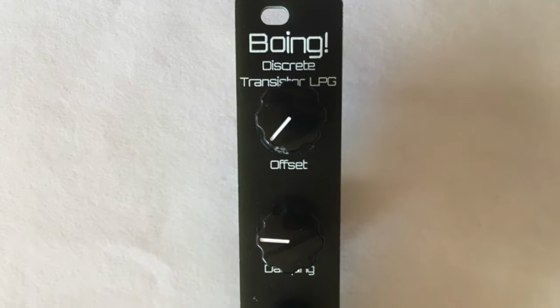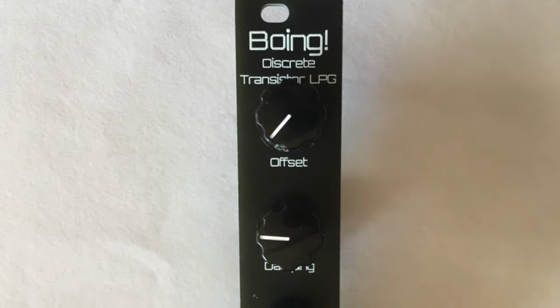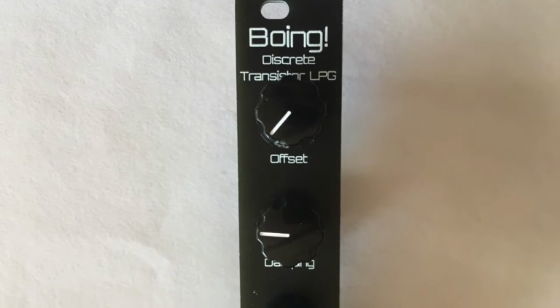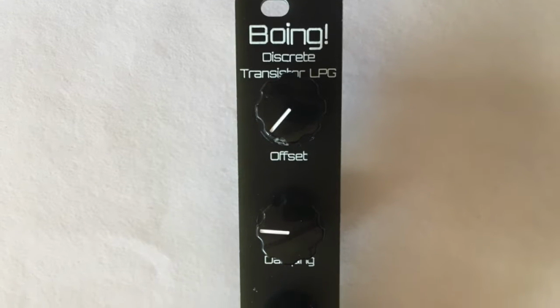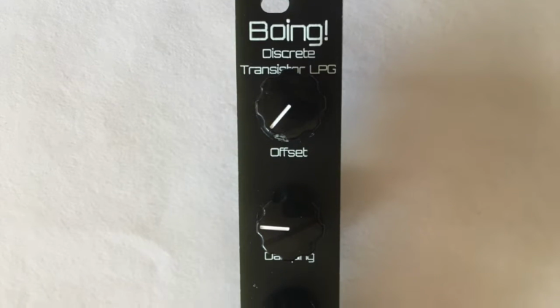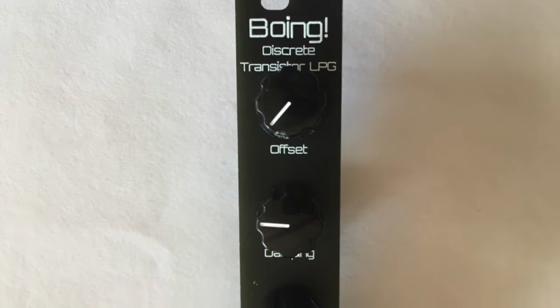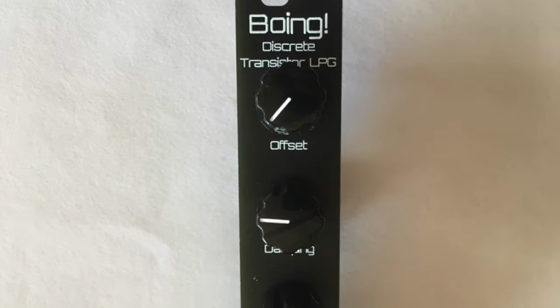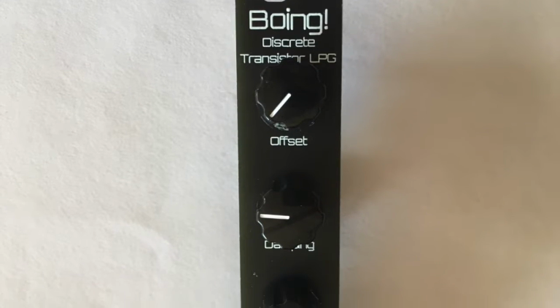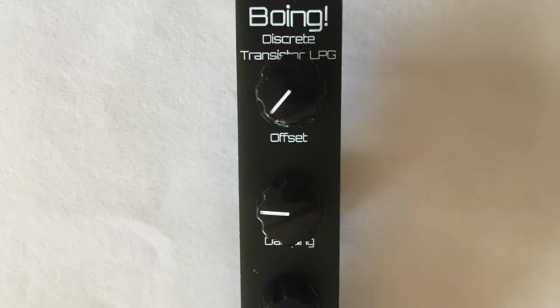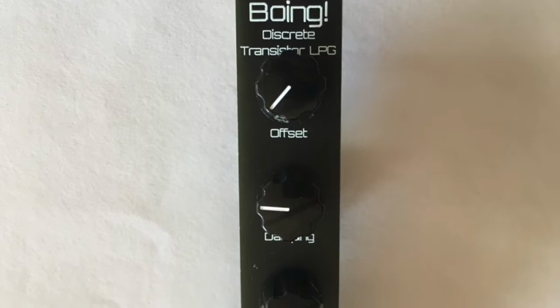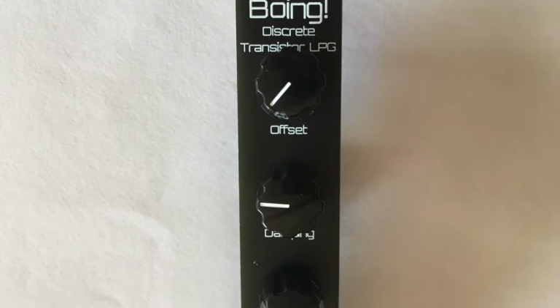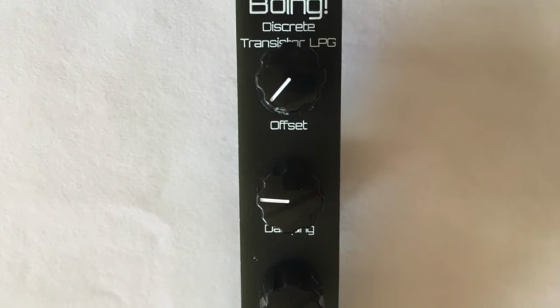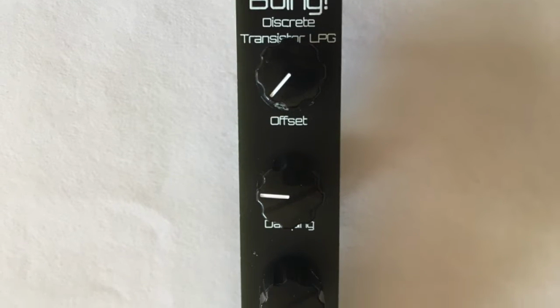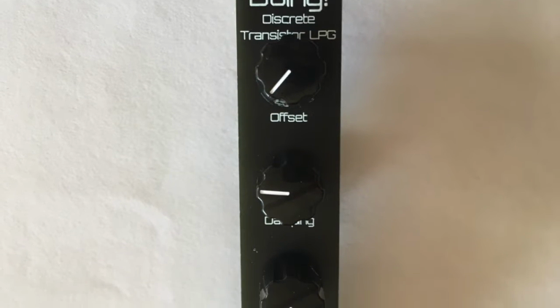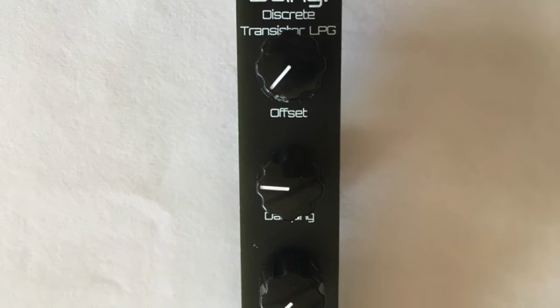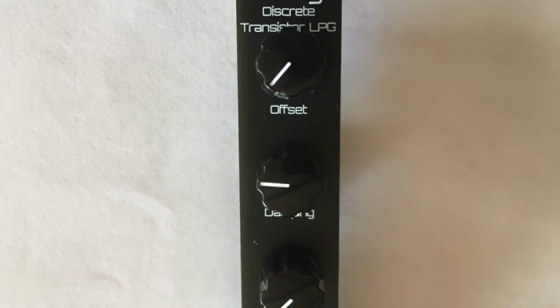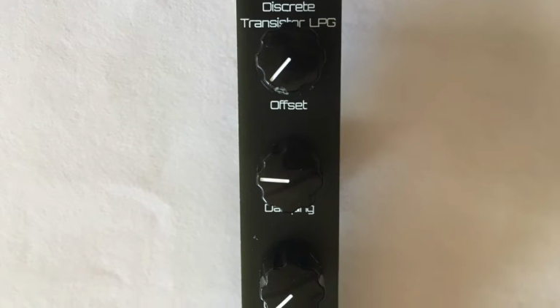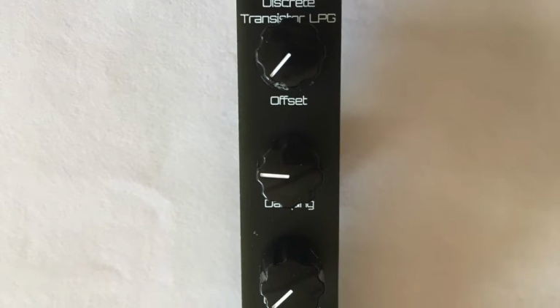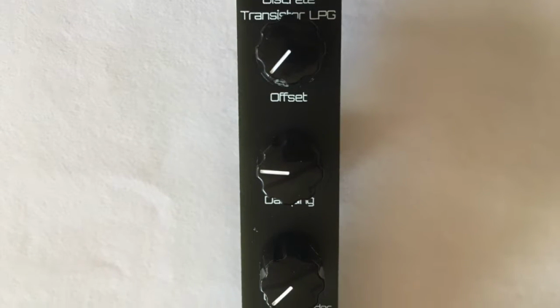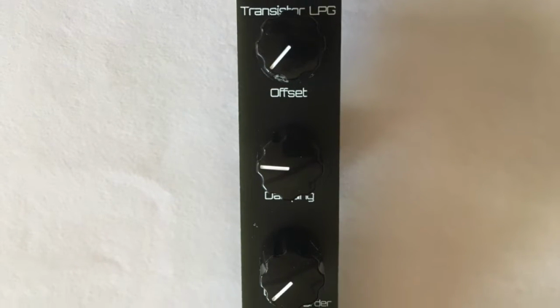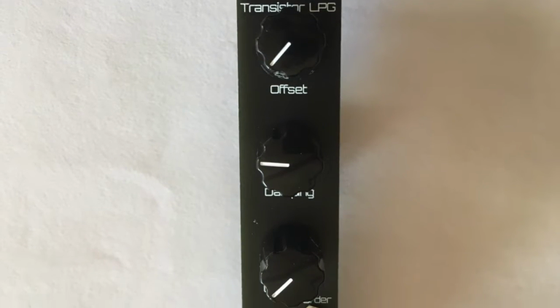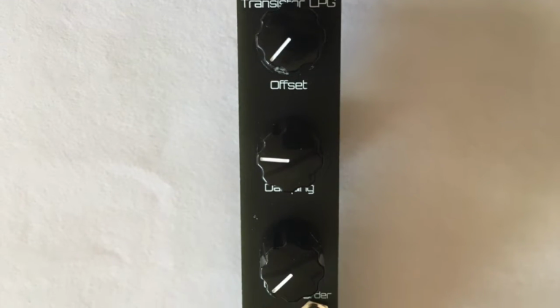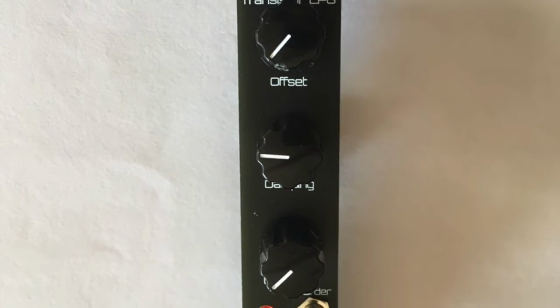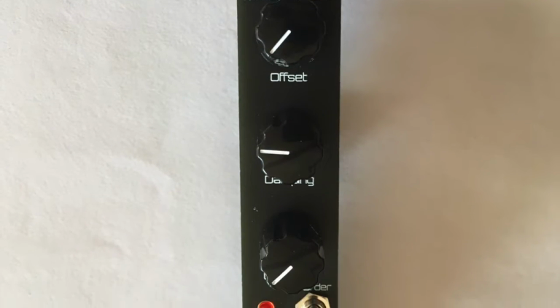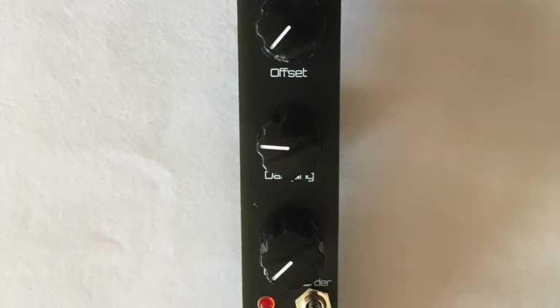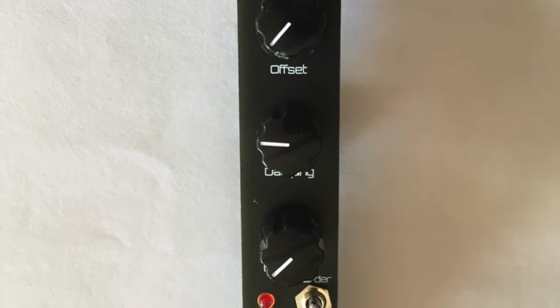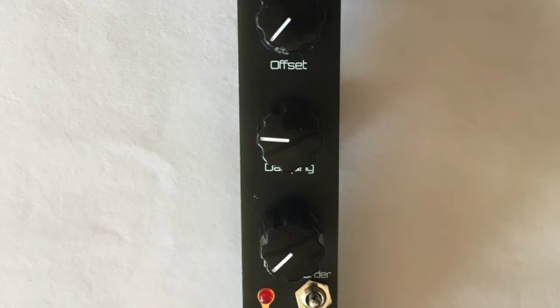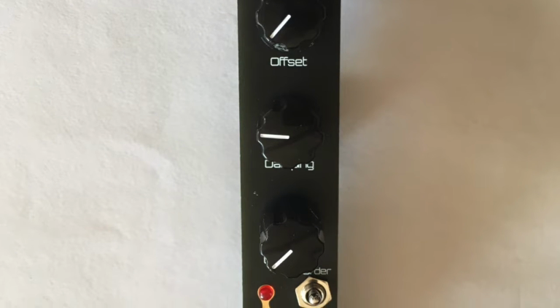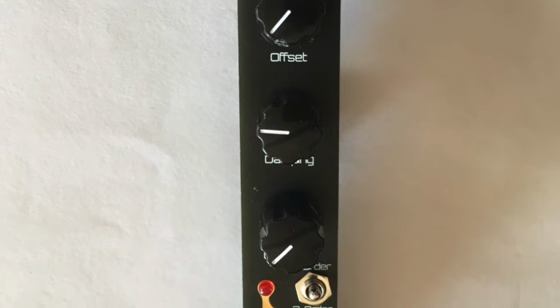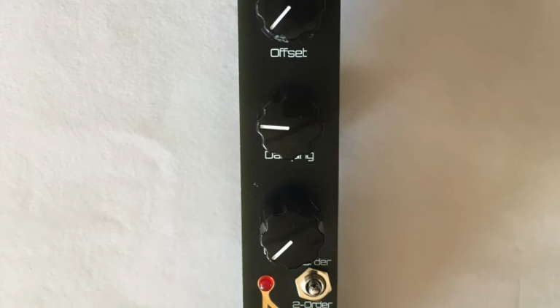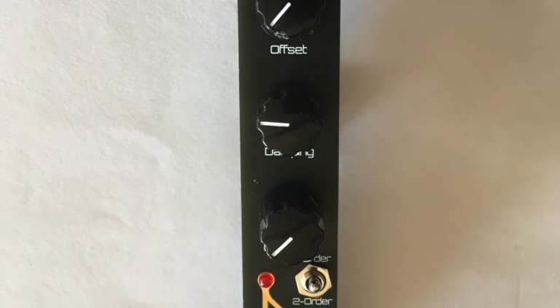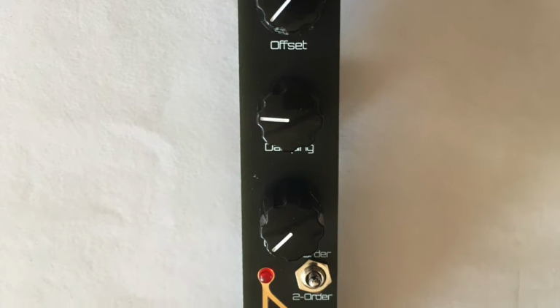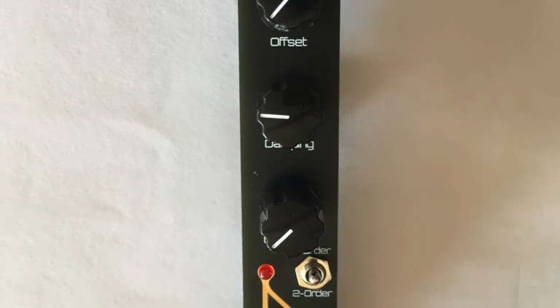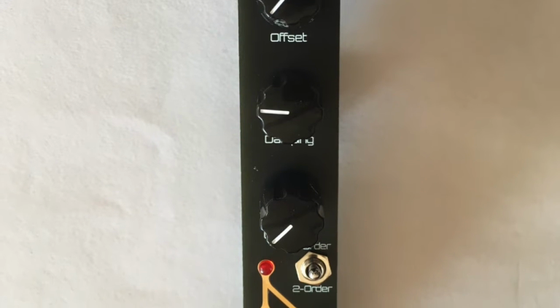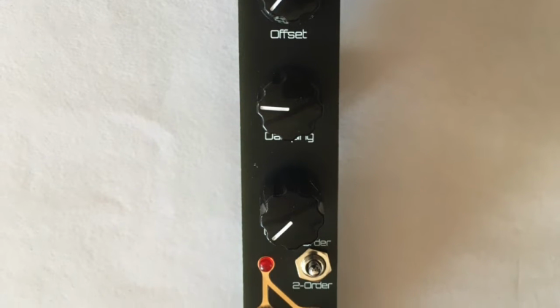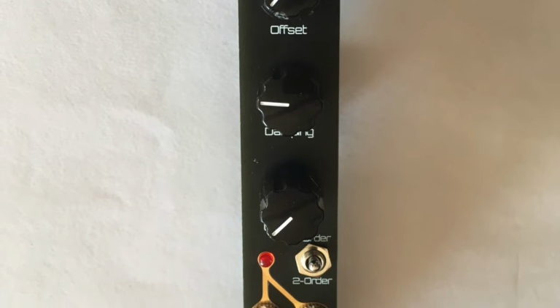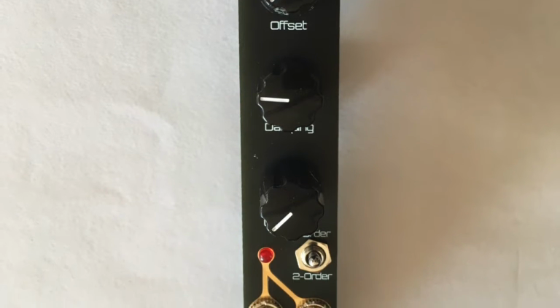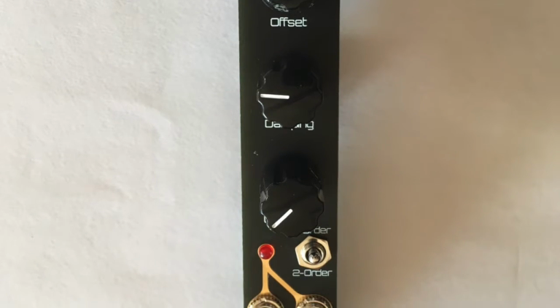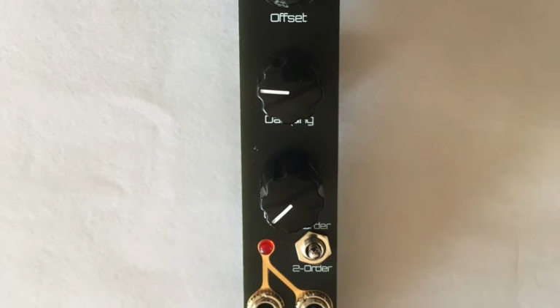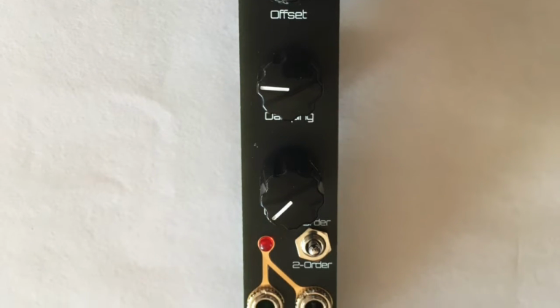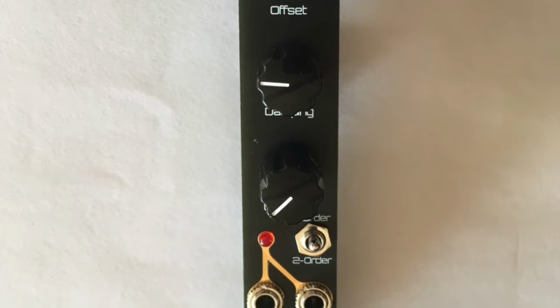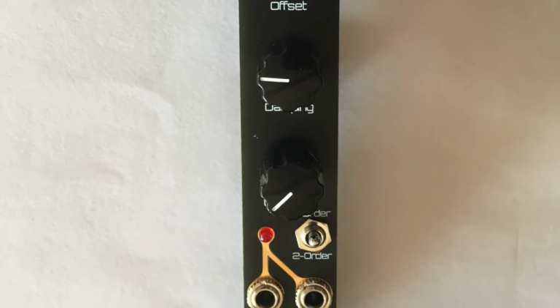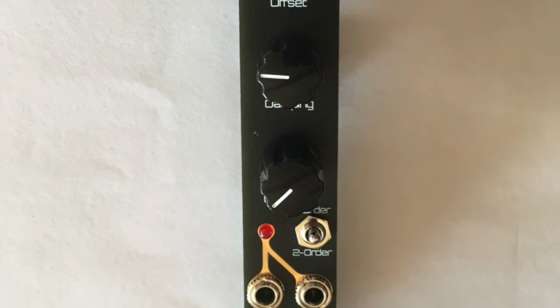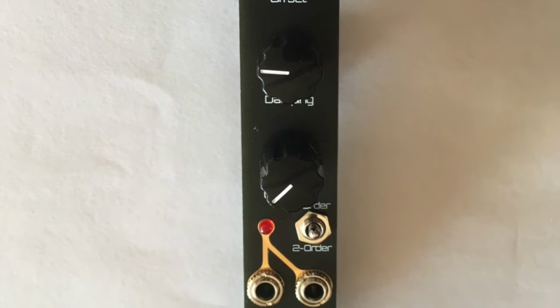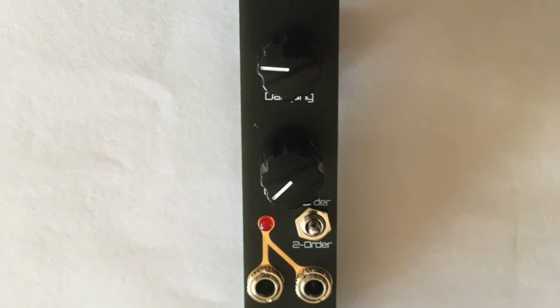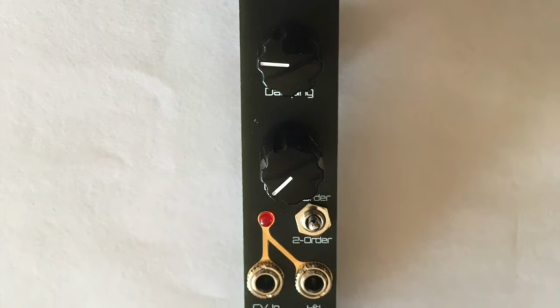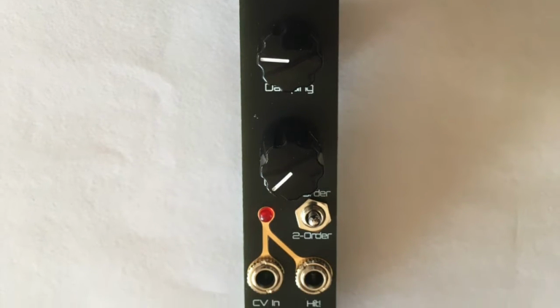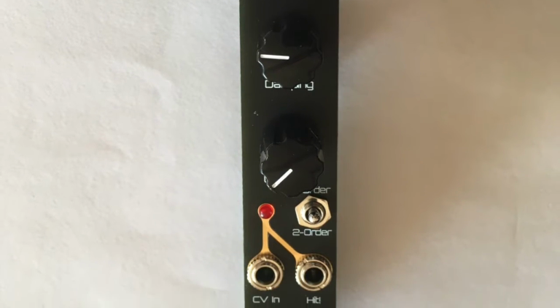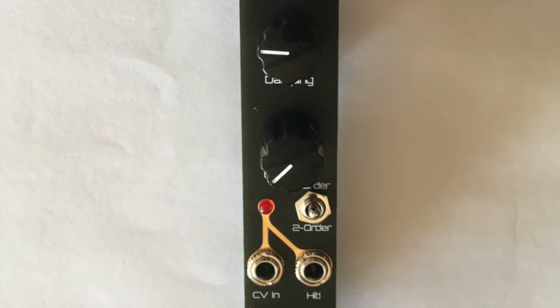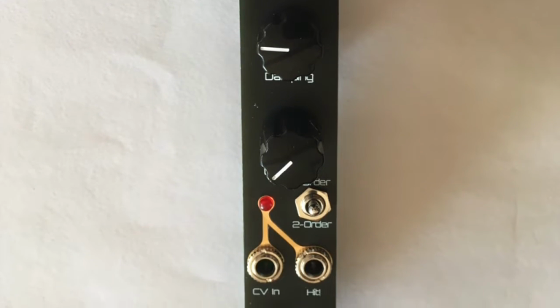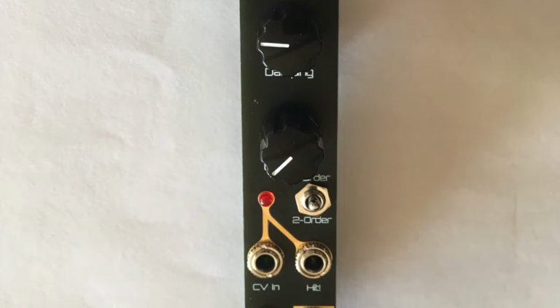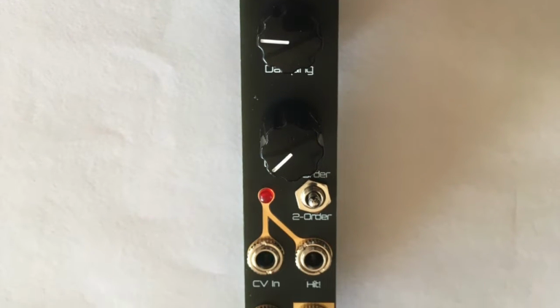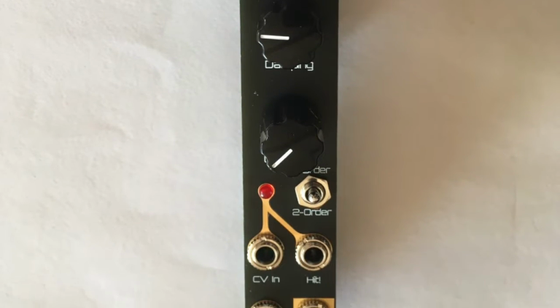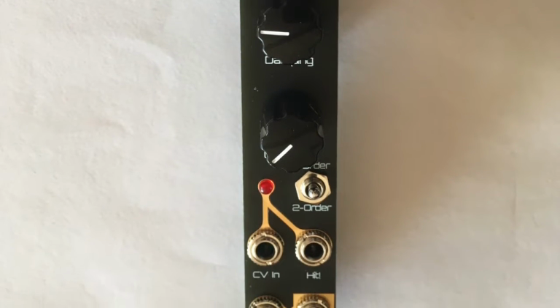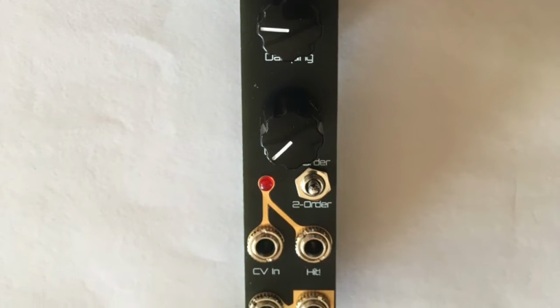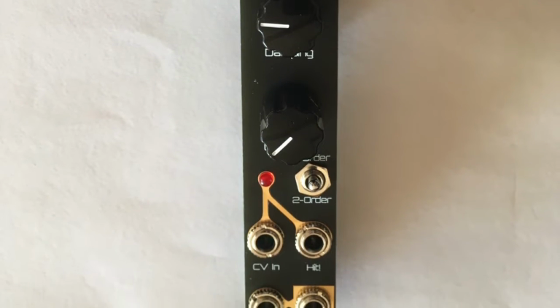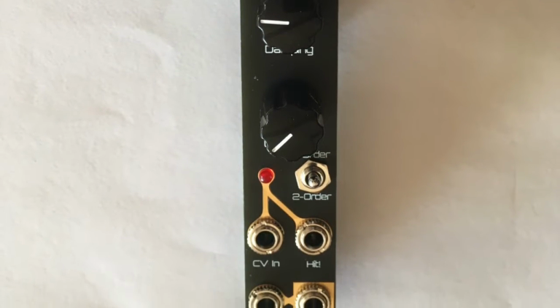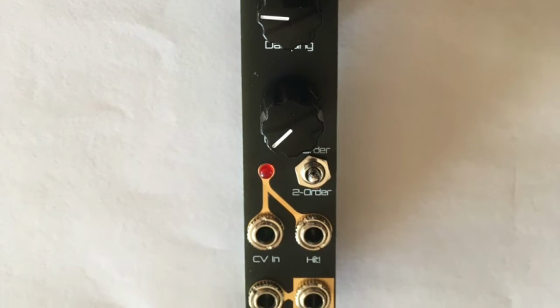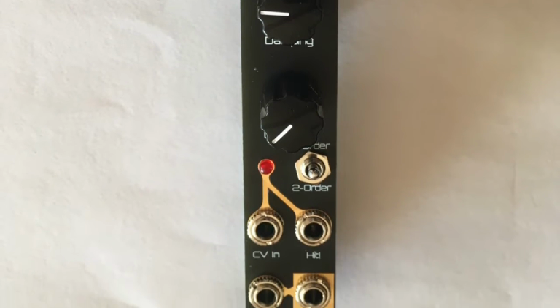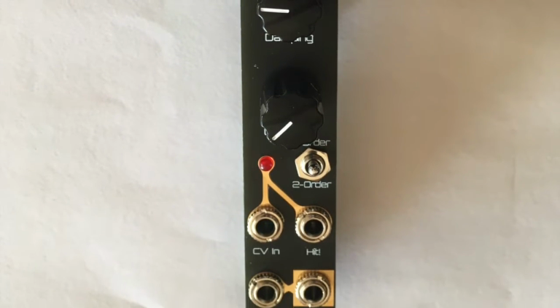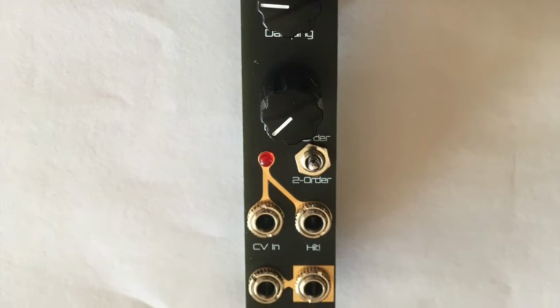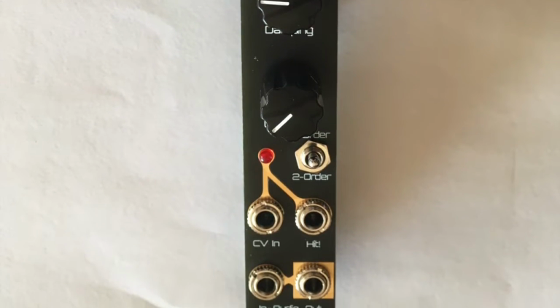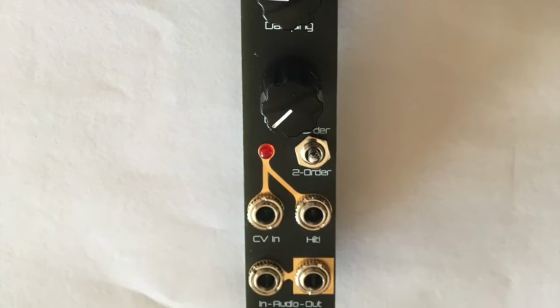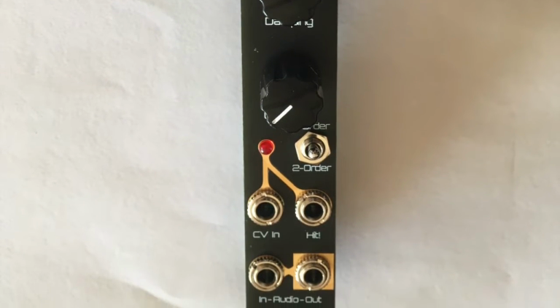Hello, this is Jack from SetonicSynth. In this video, we're going to build a Boeing Discrete Transistor Low-Pass Gate Kit for Eurorack.